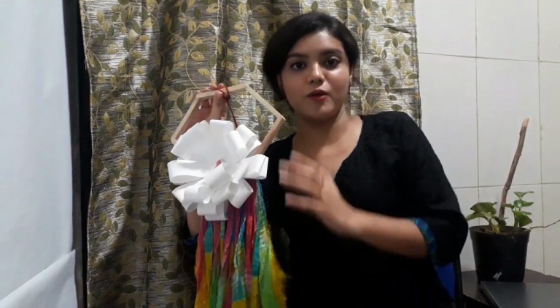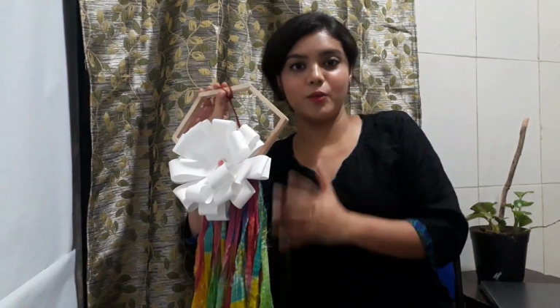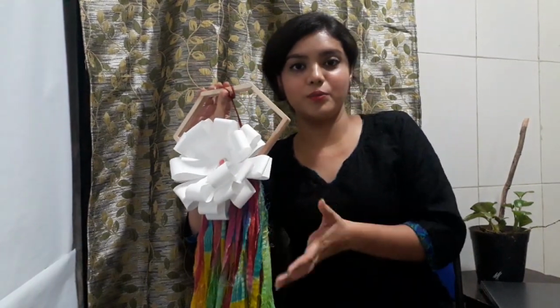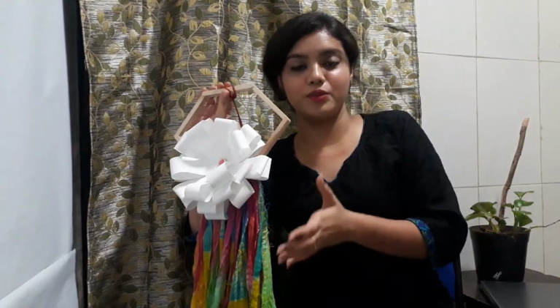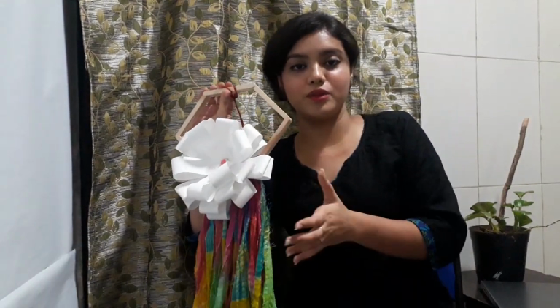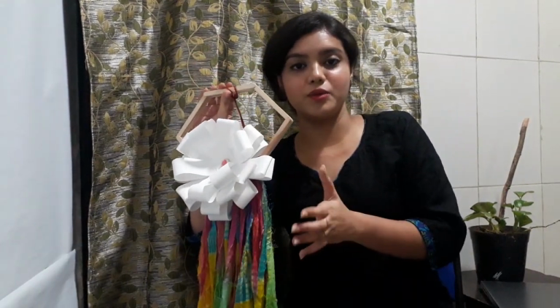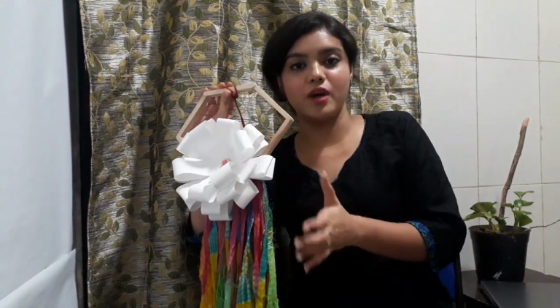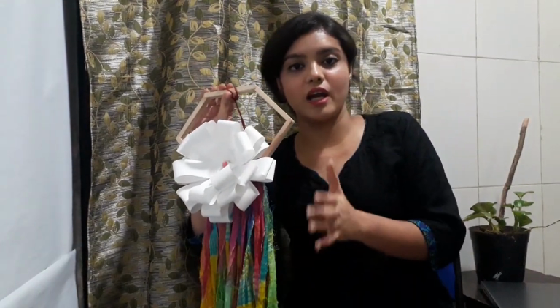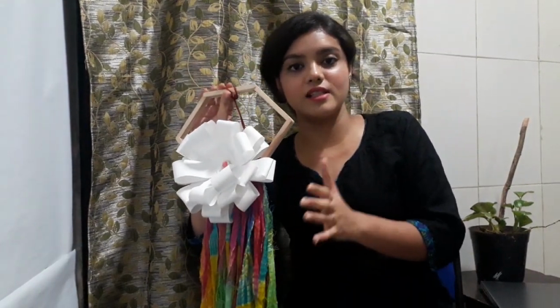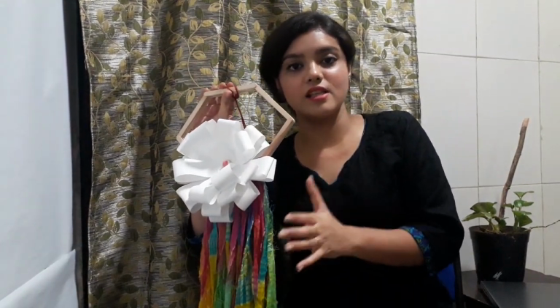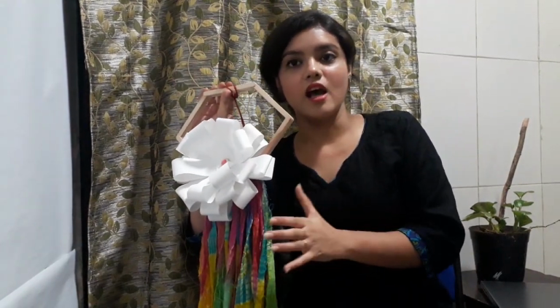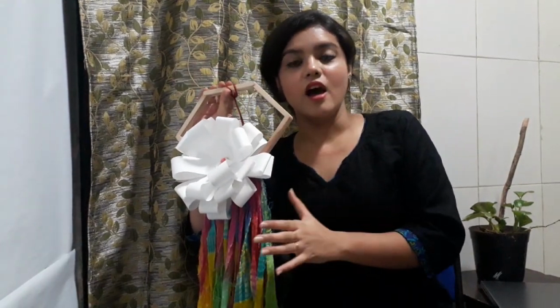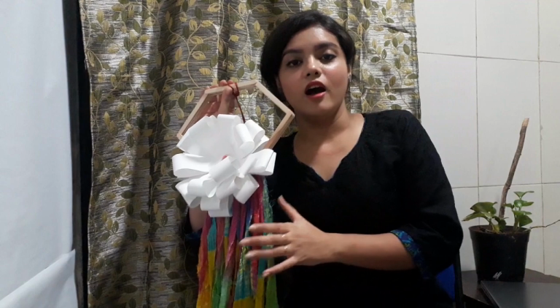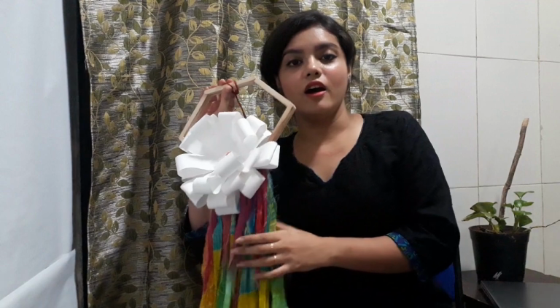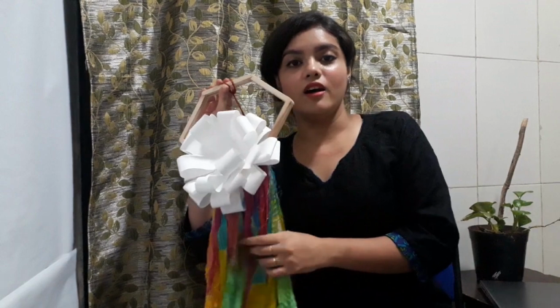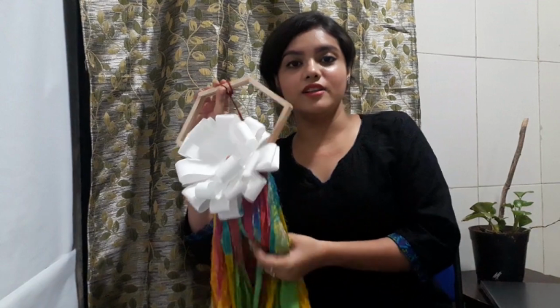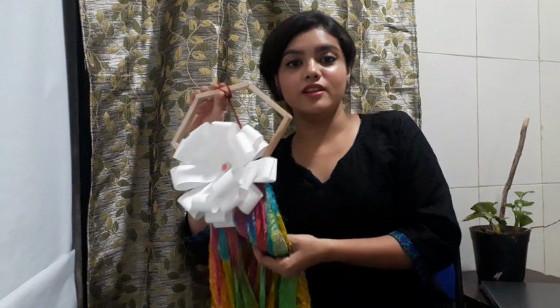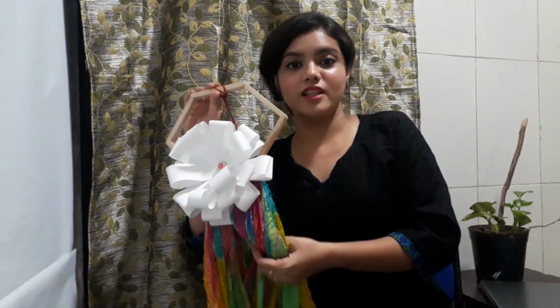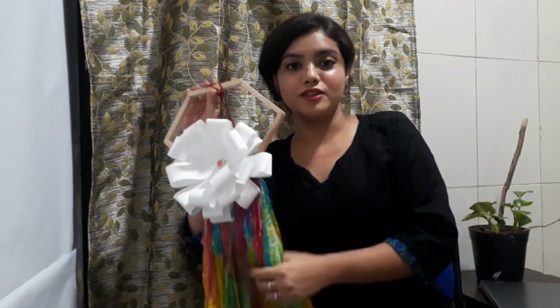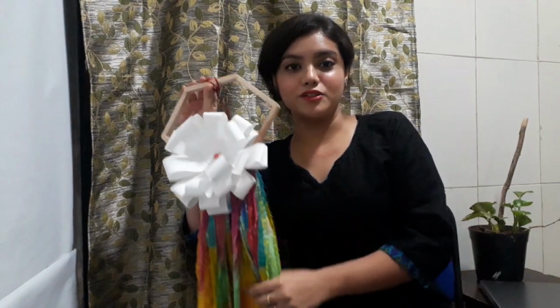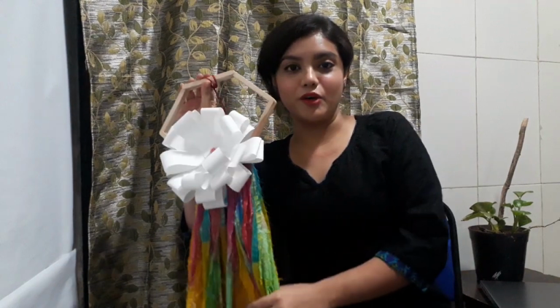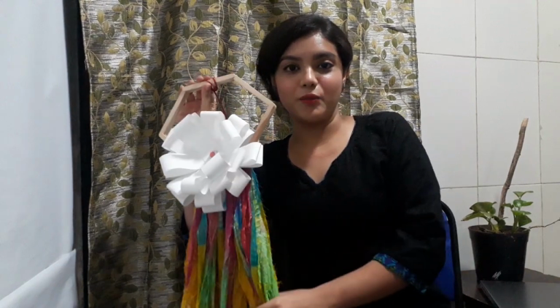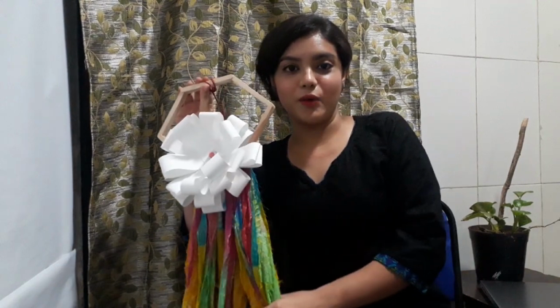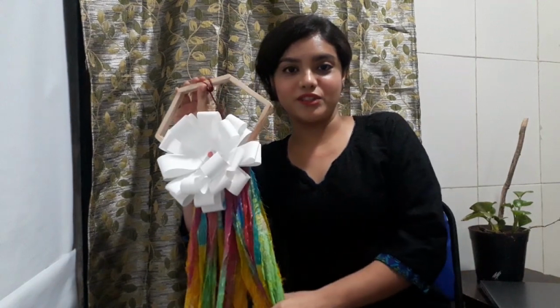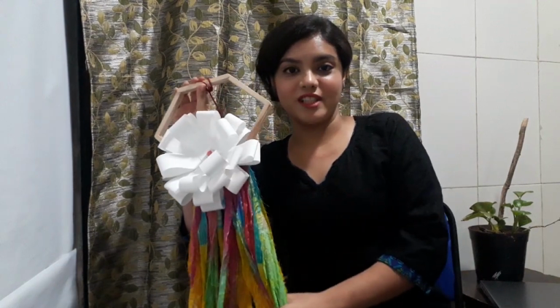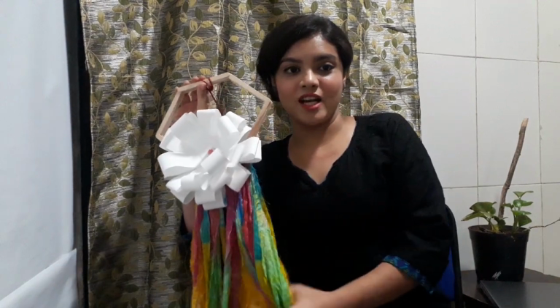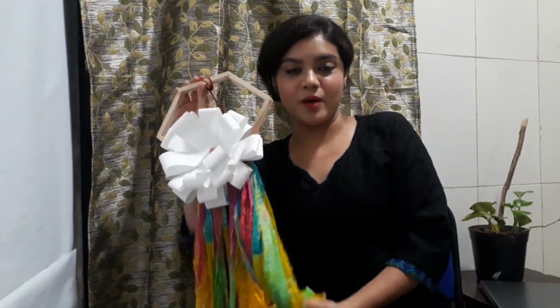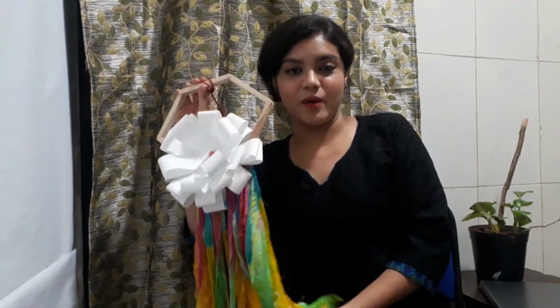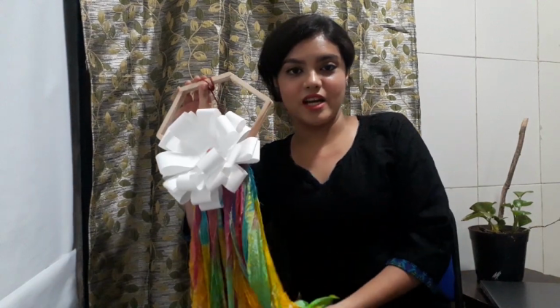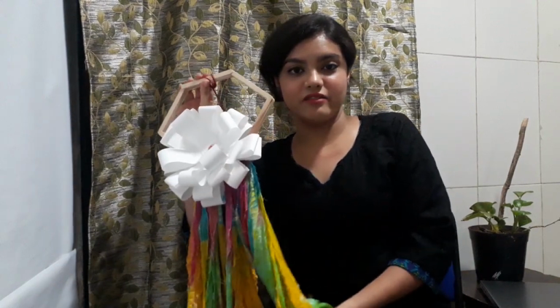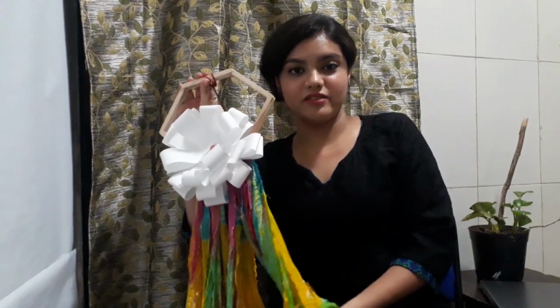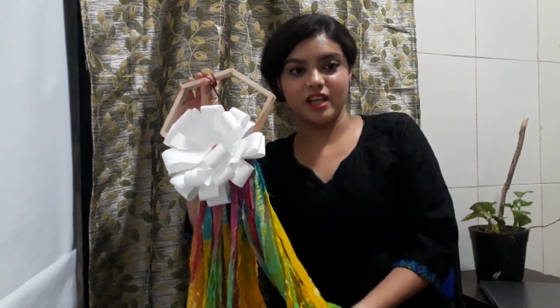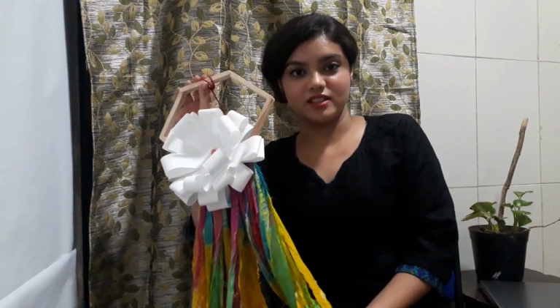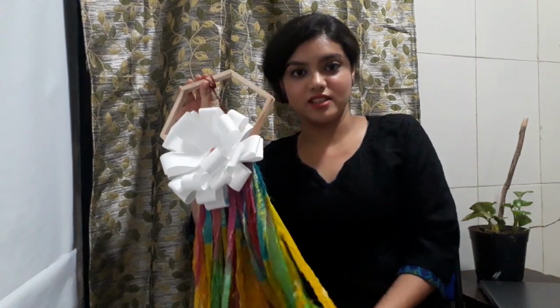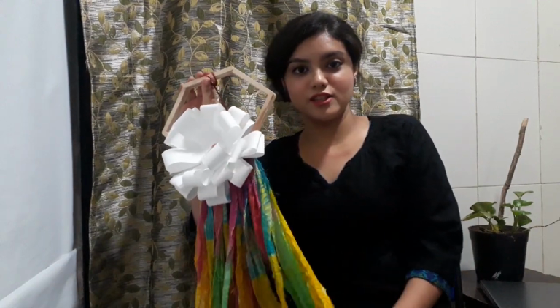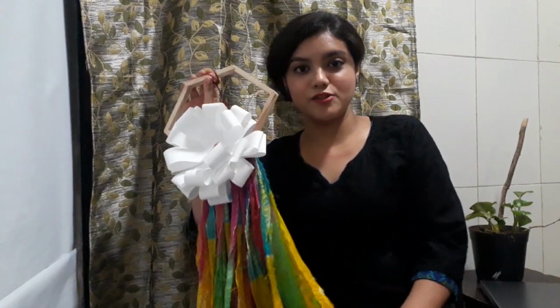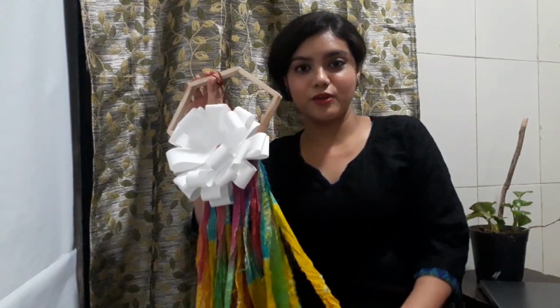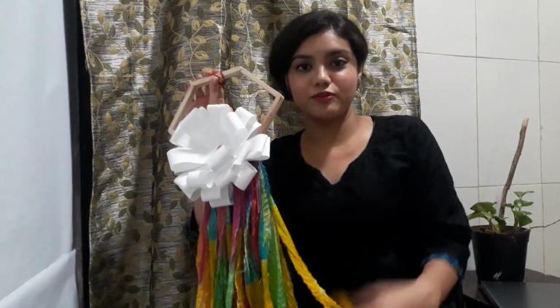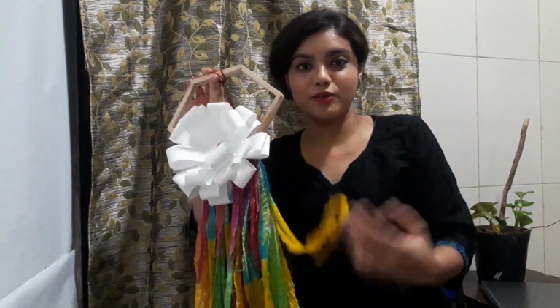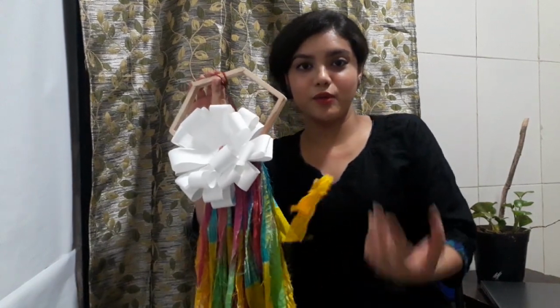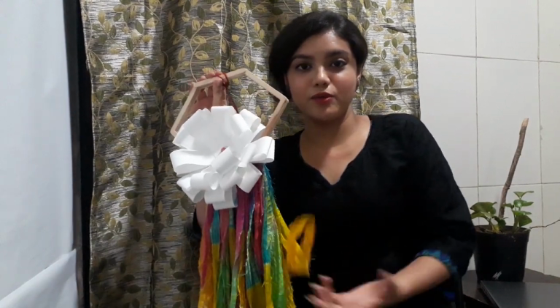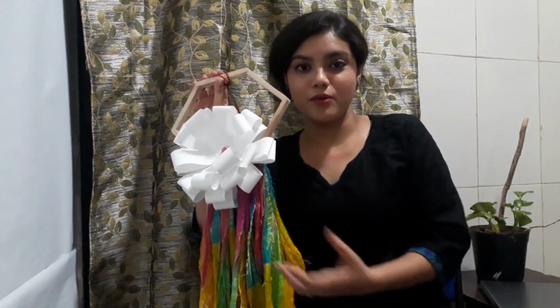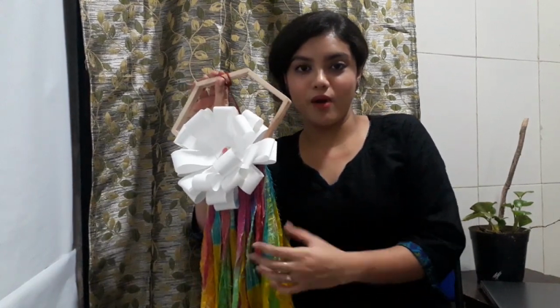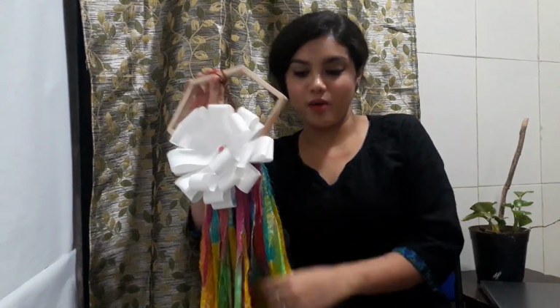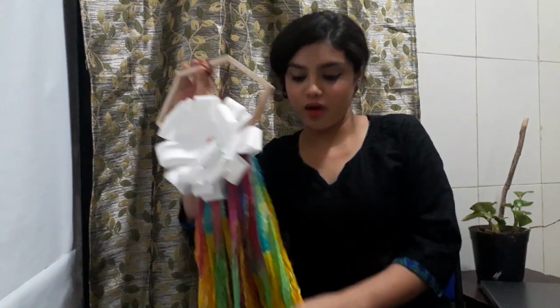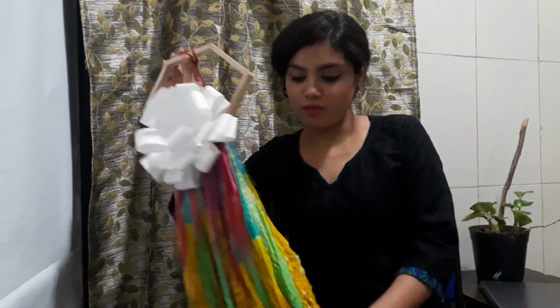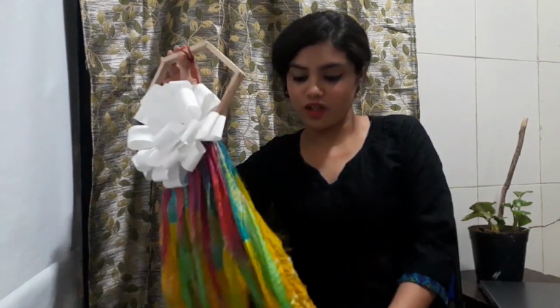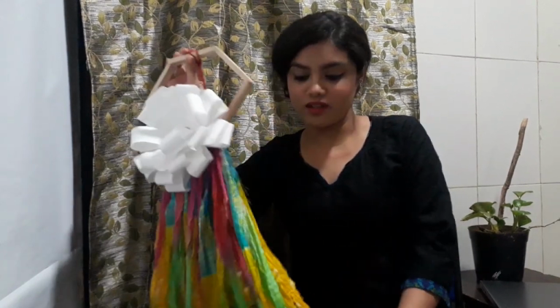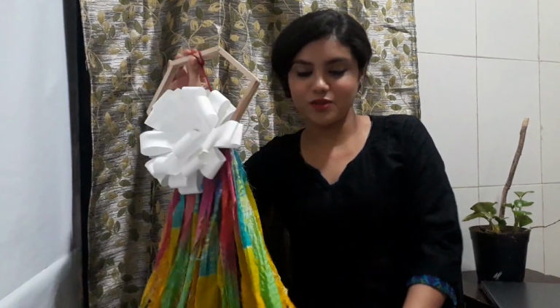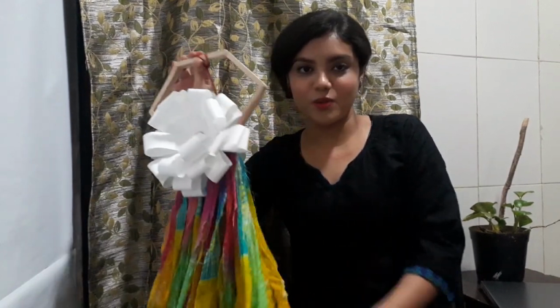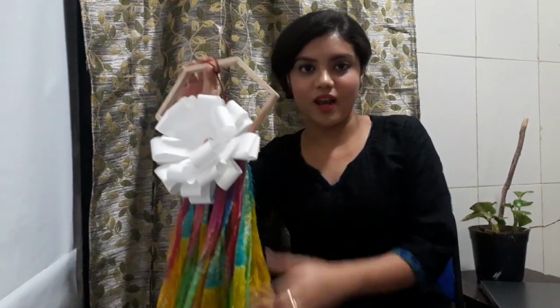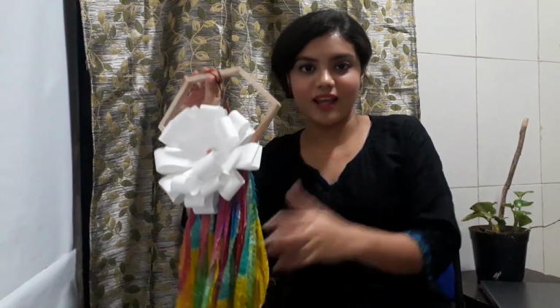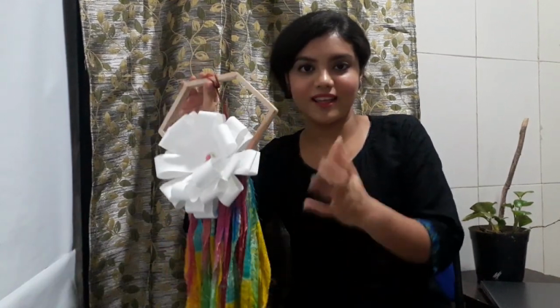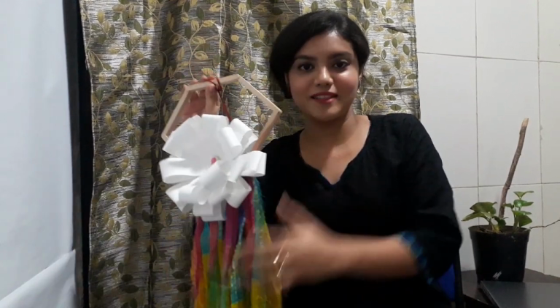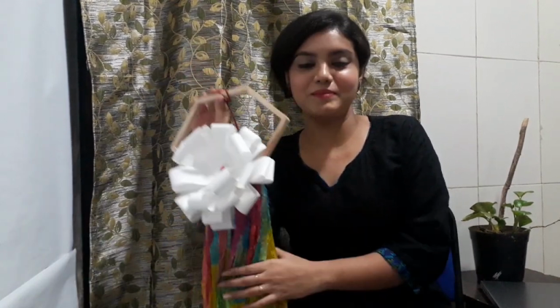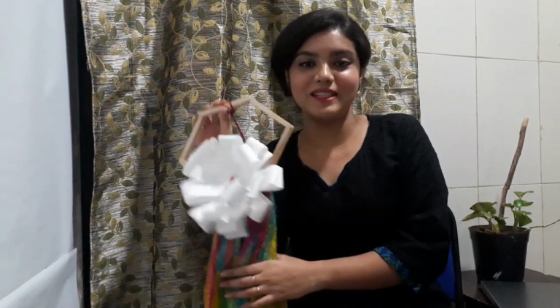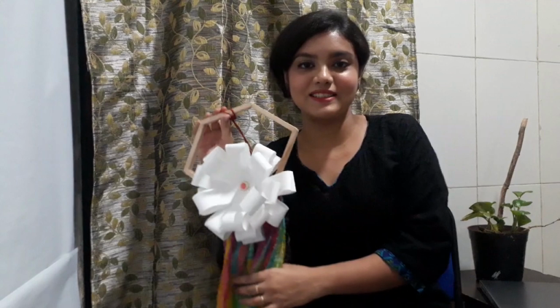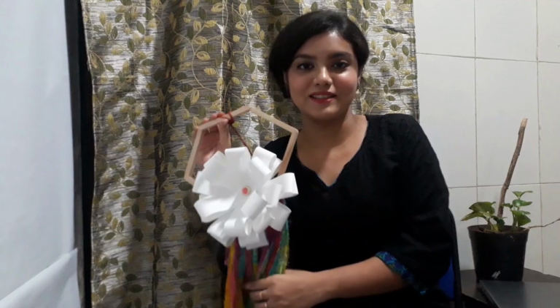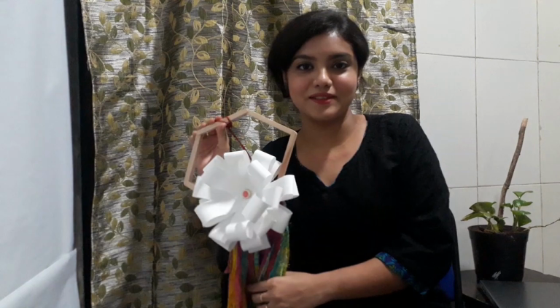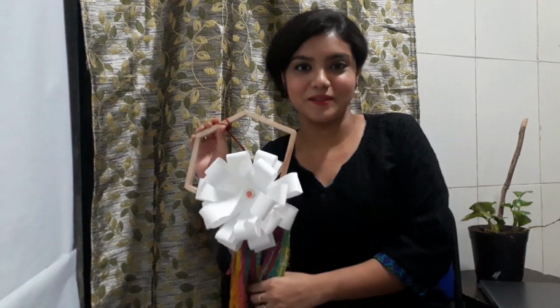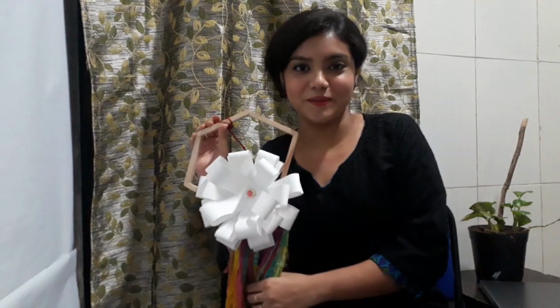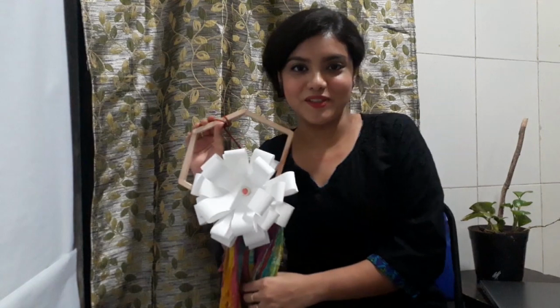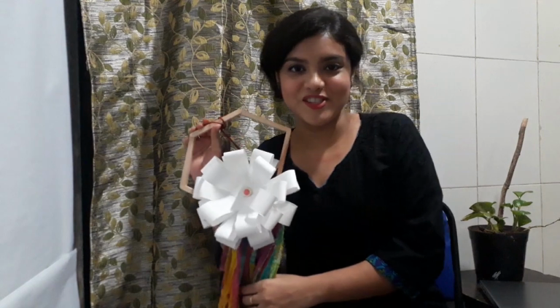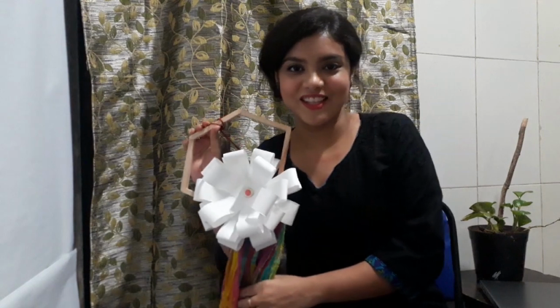I hope you guys really enjoy watching how I have done this. If you want to know how I made this wall hanging, then please continue watching.